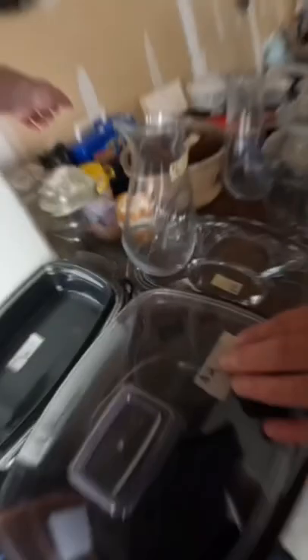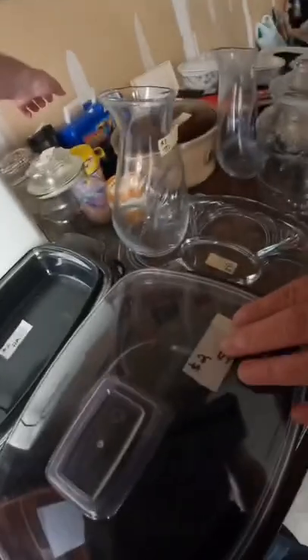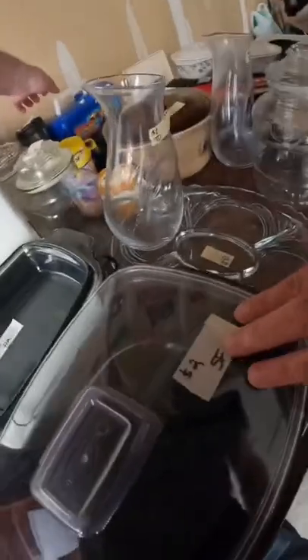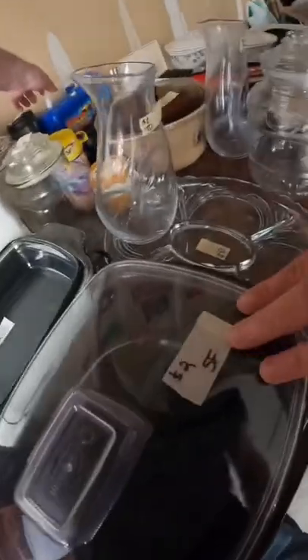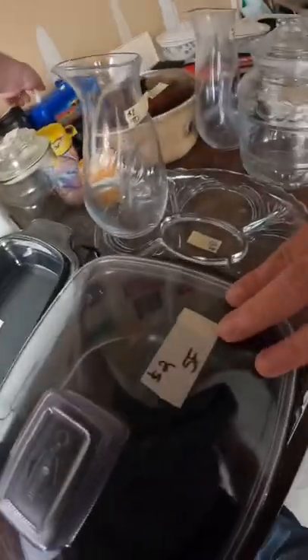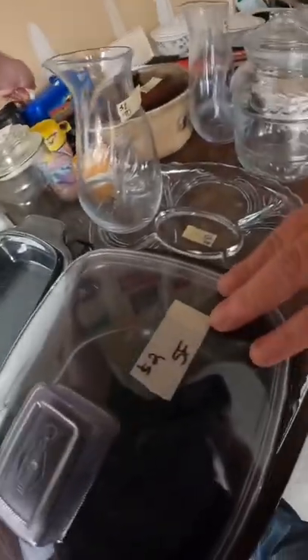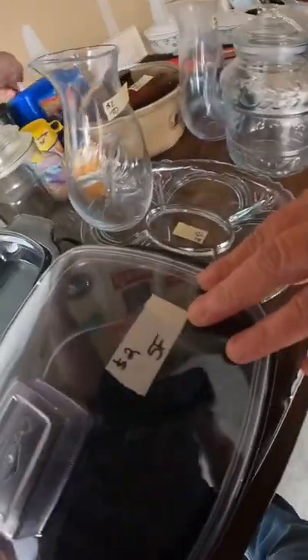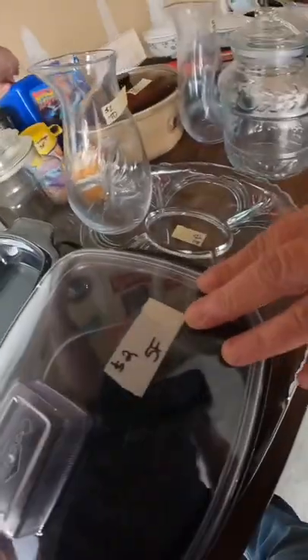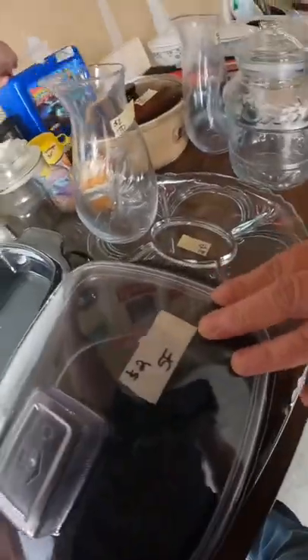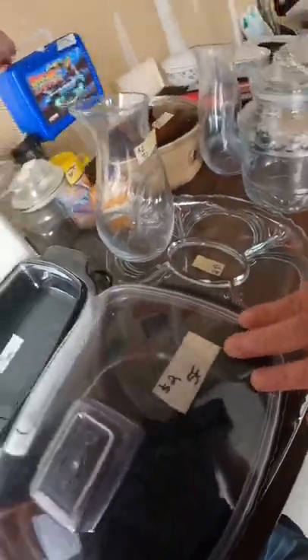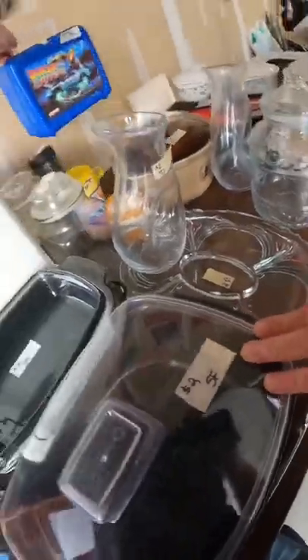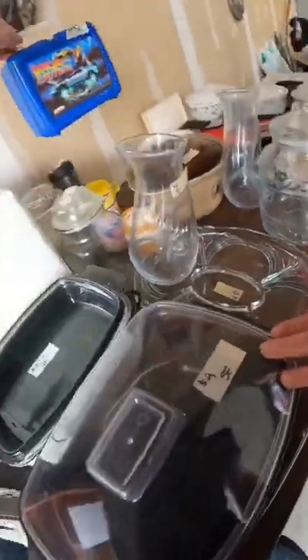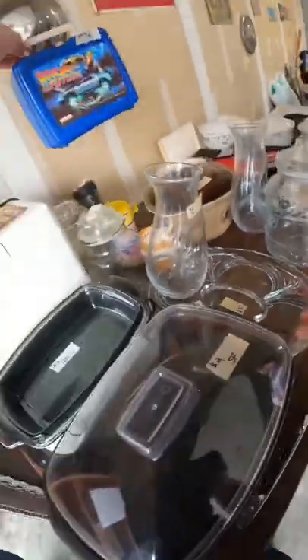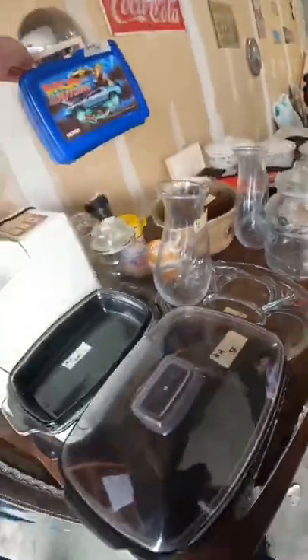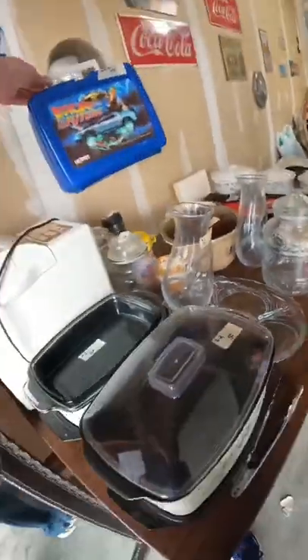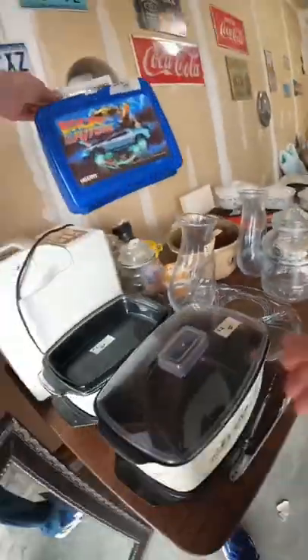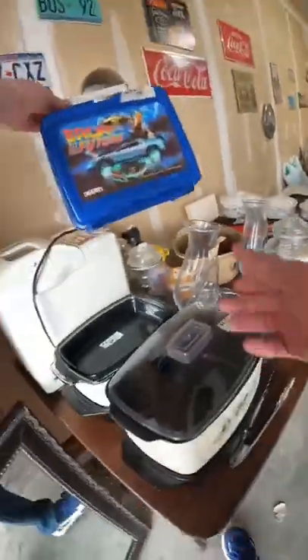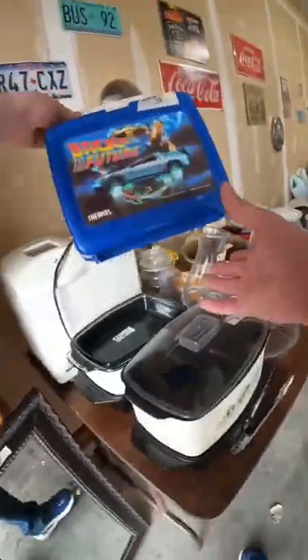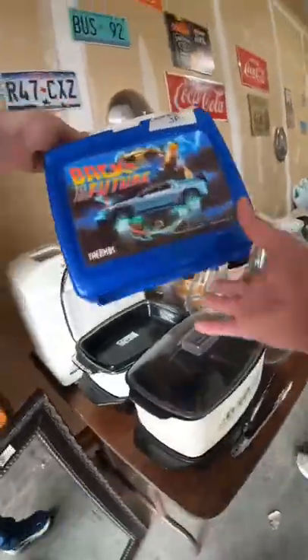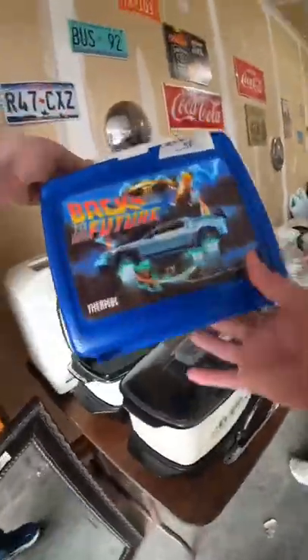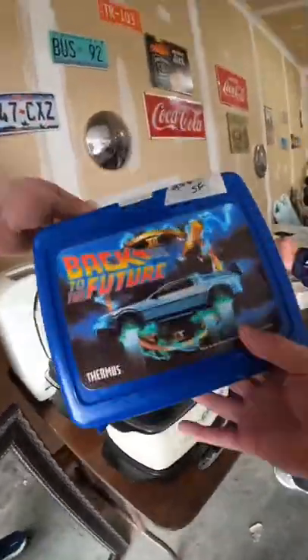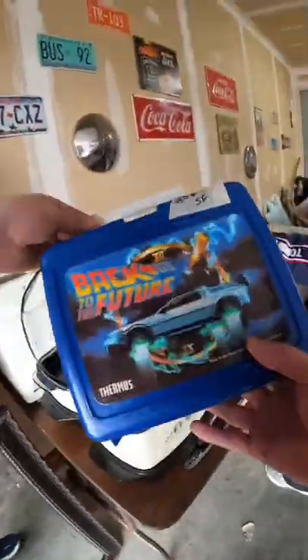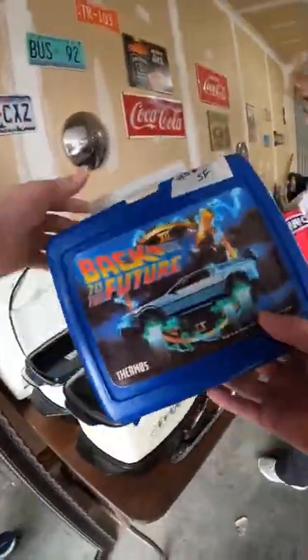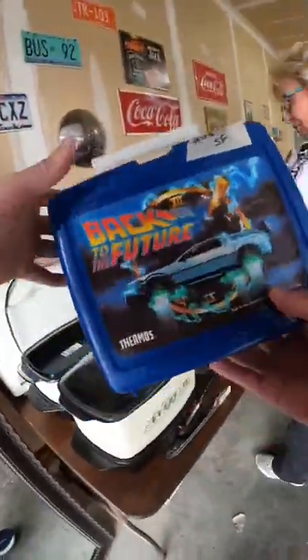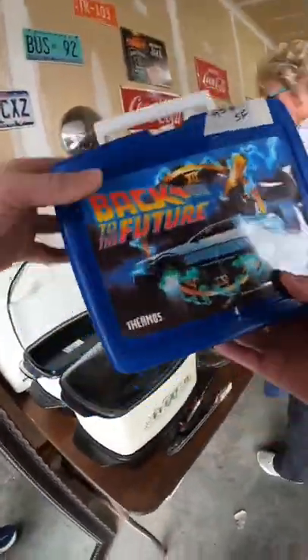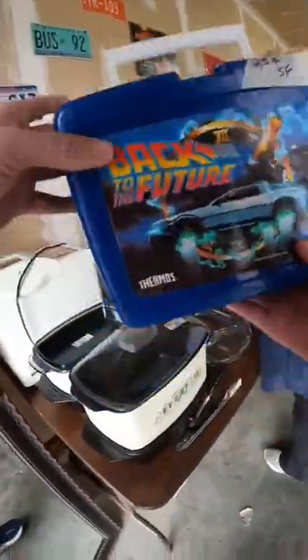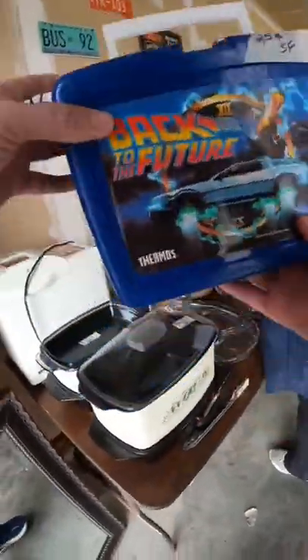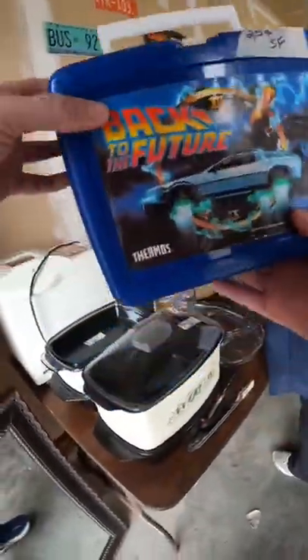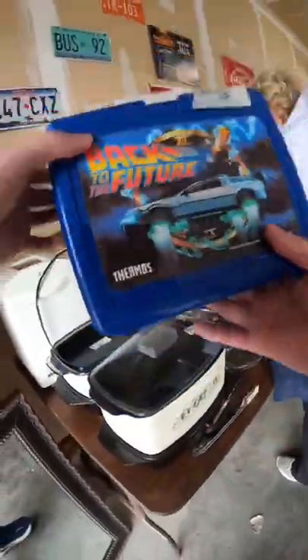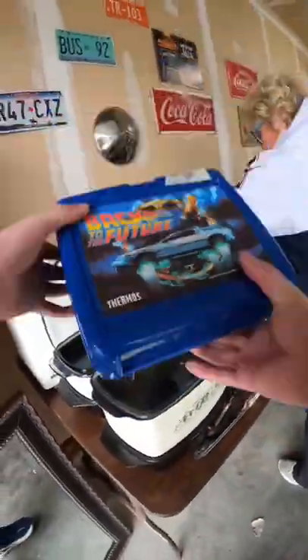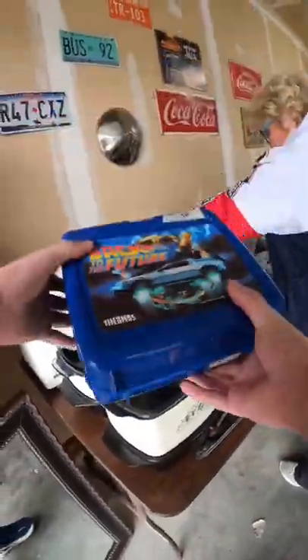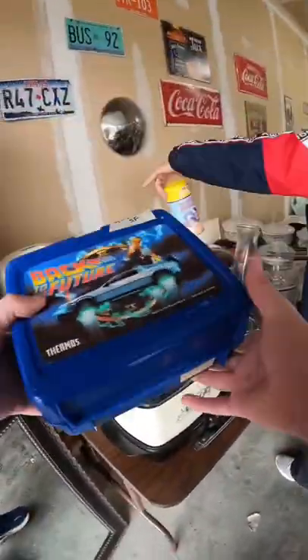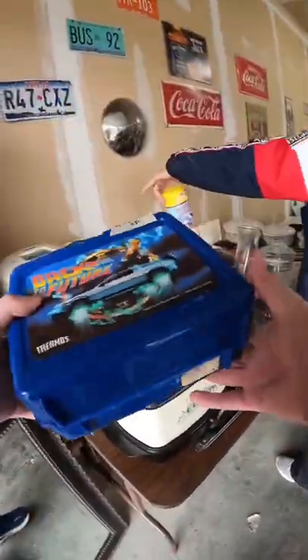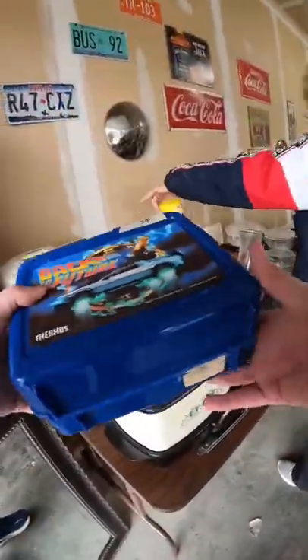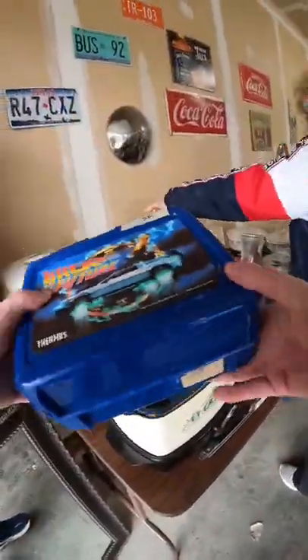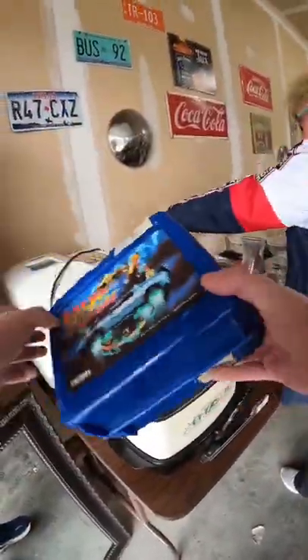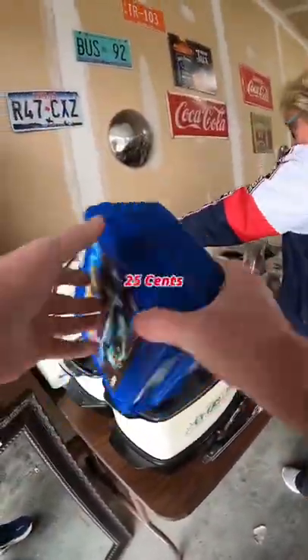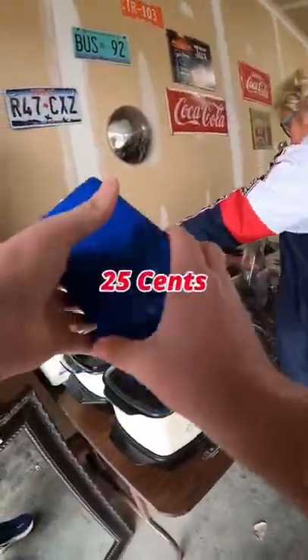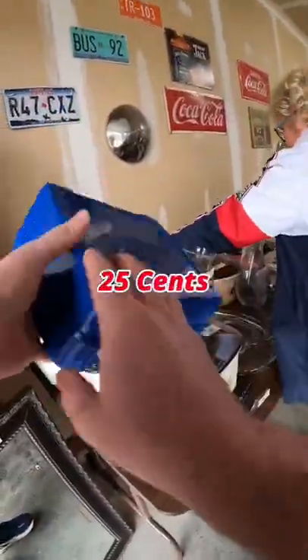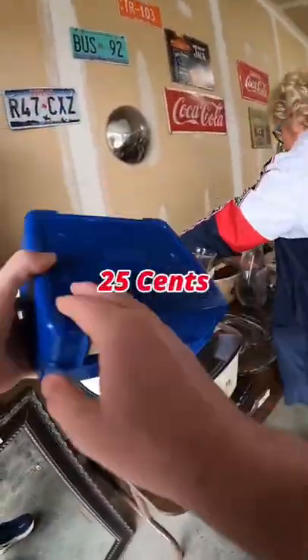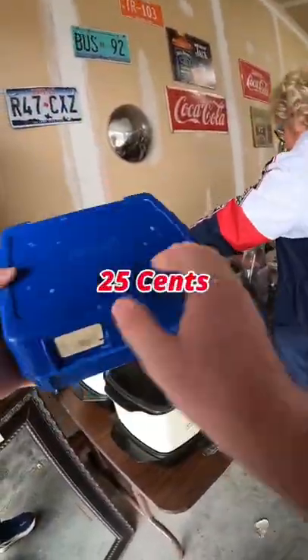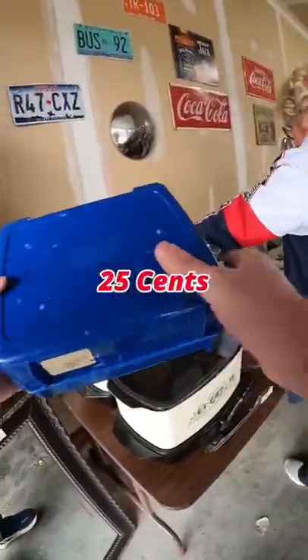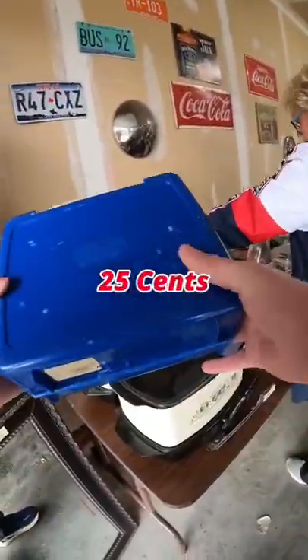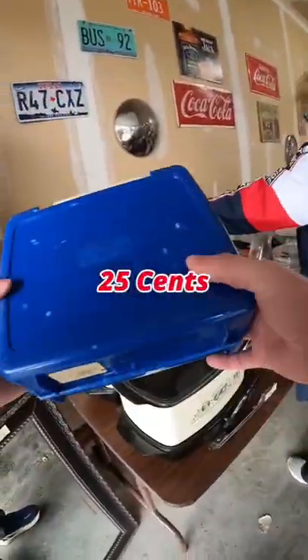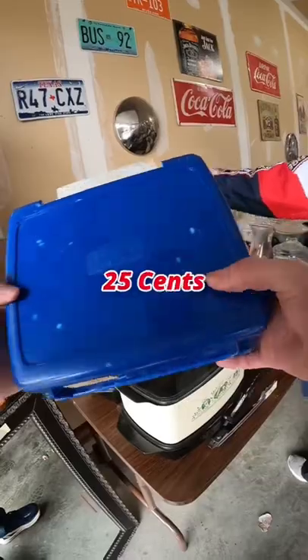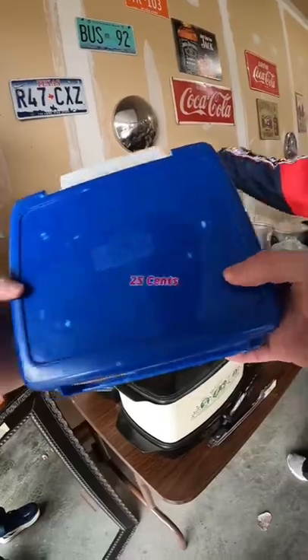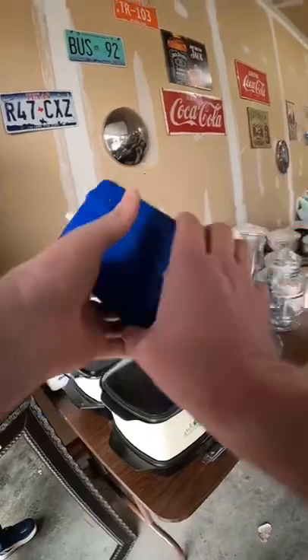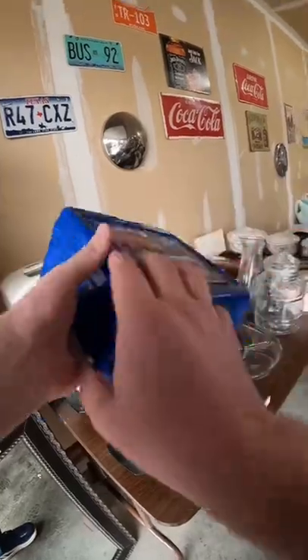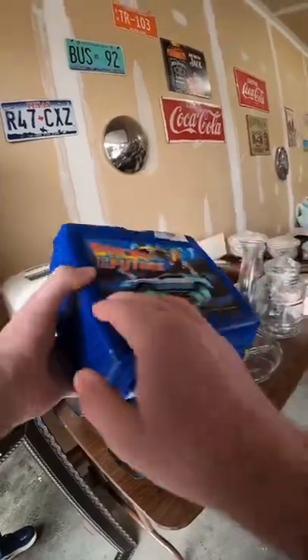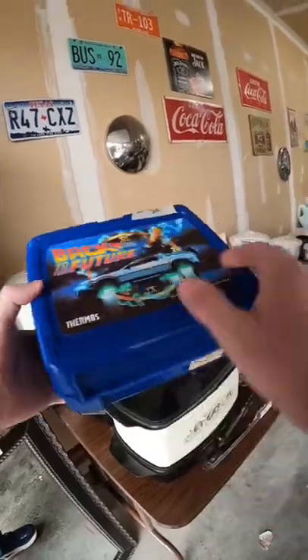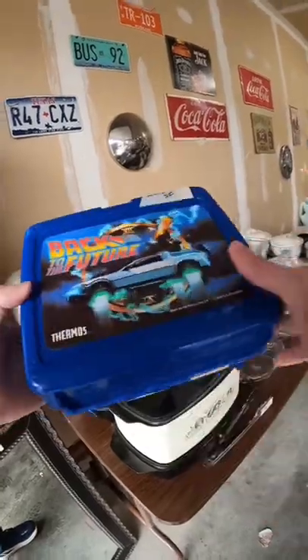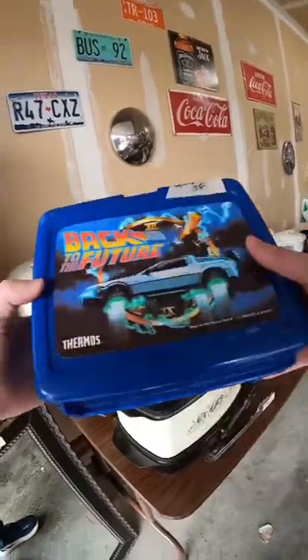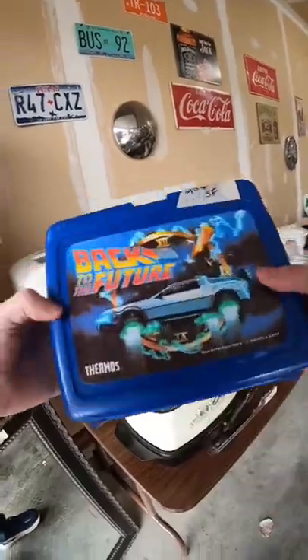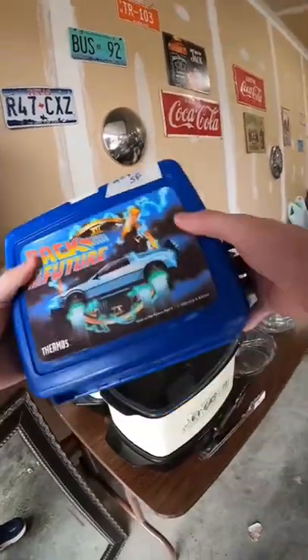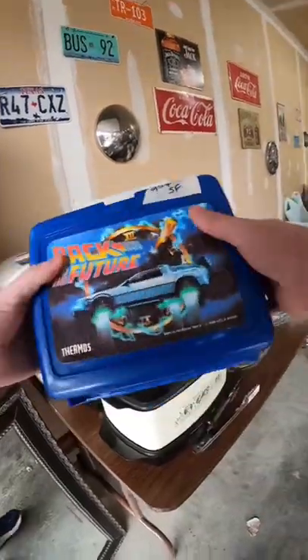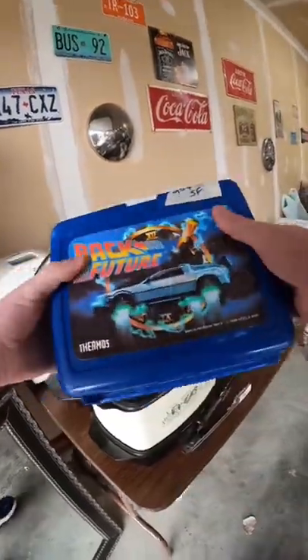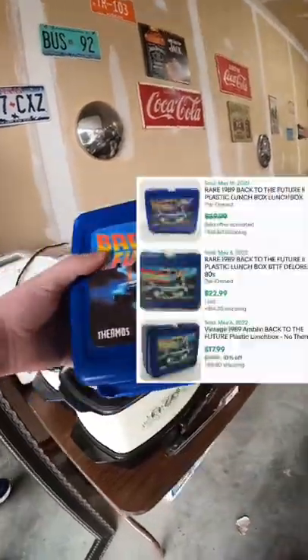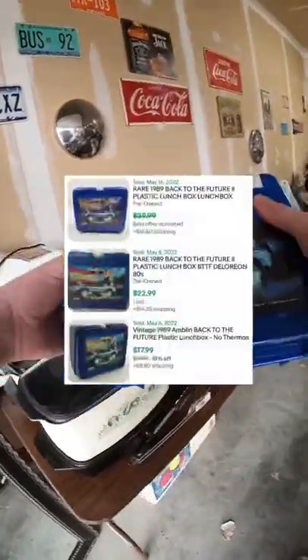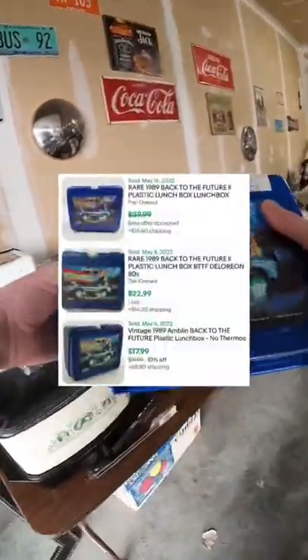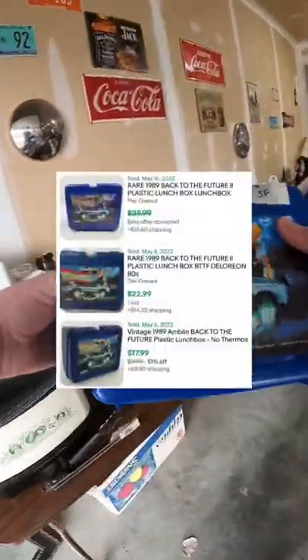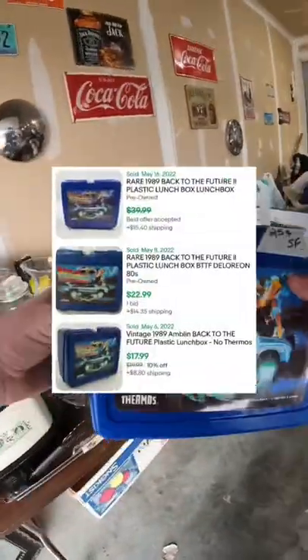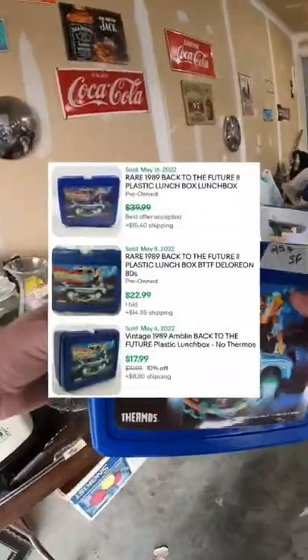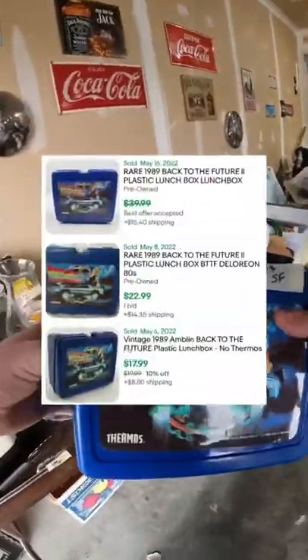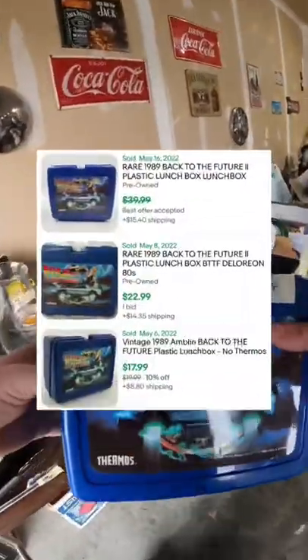First thing I grabbed was a 1989 Back to the Future Lunchbox for only 25 cents. This thing sells for around $20 to $30.